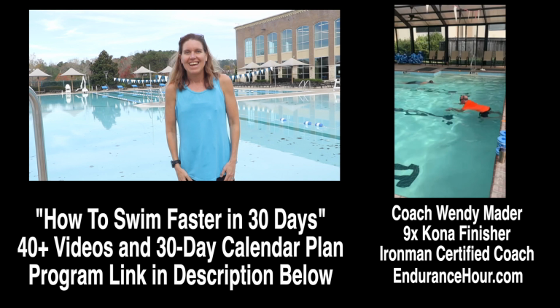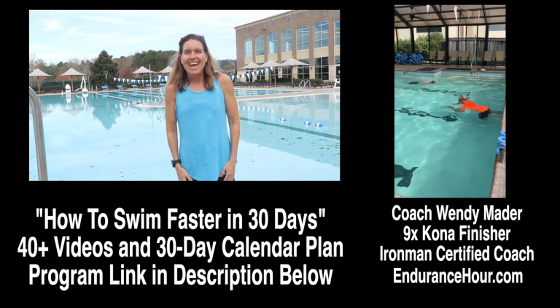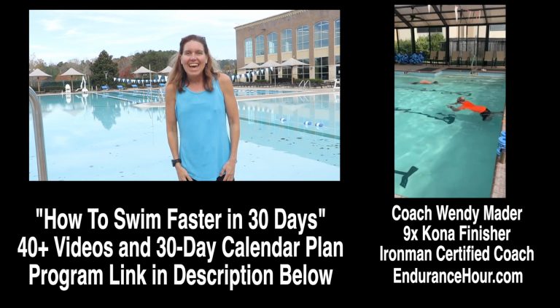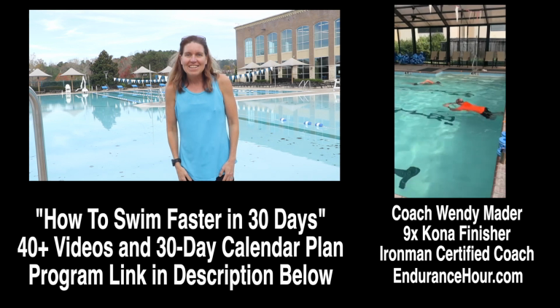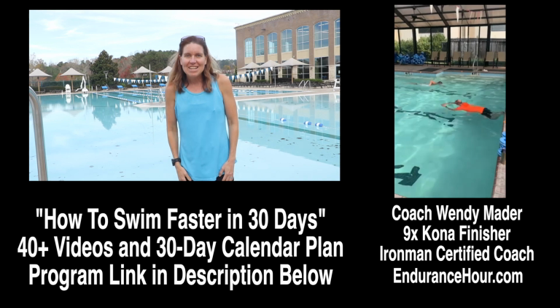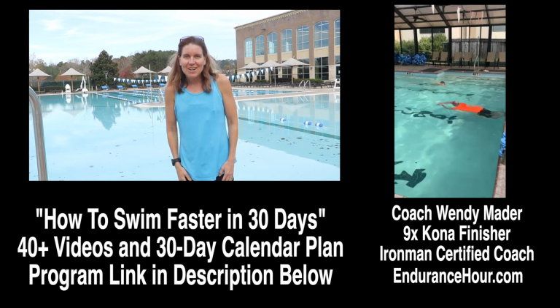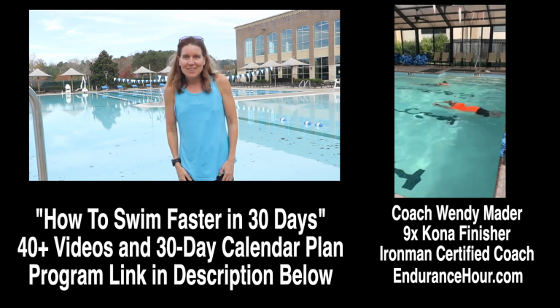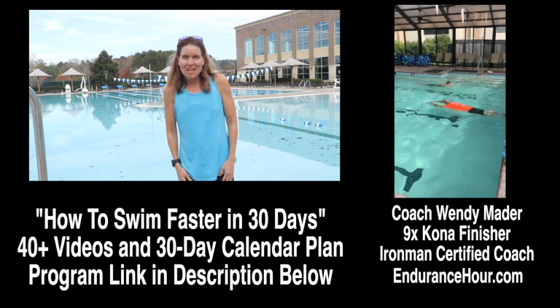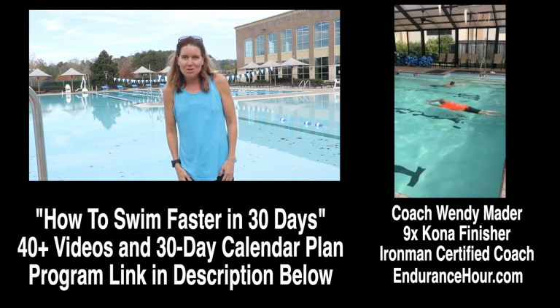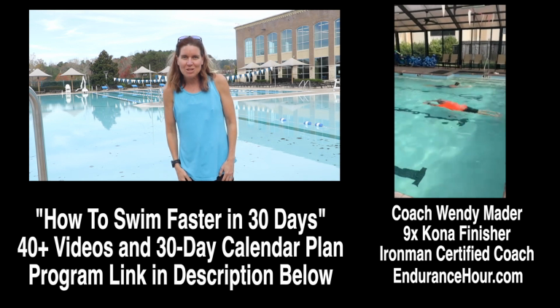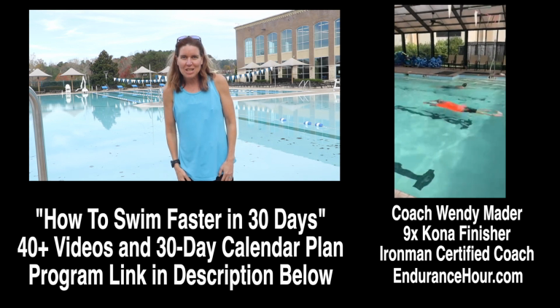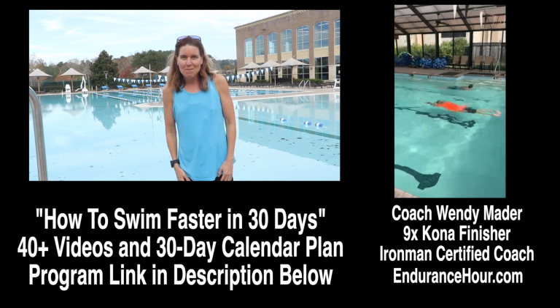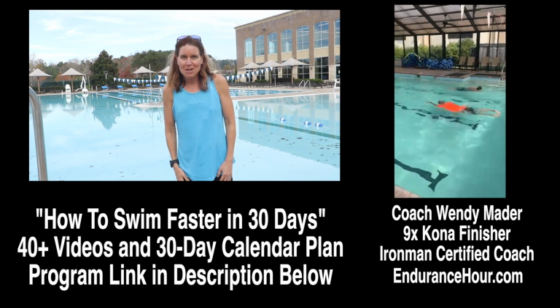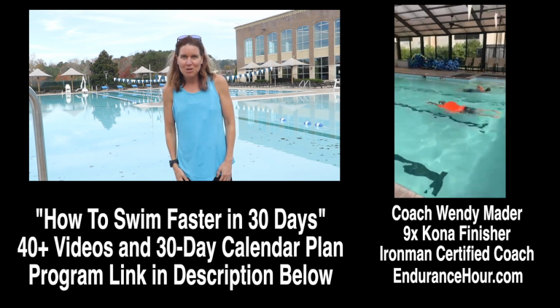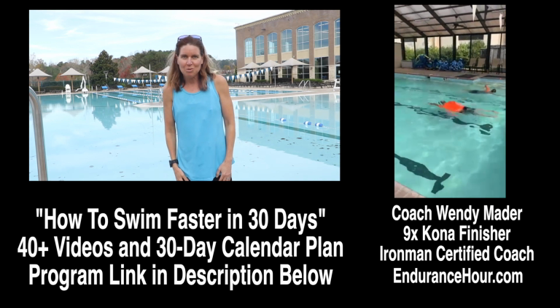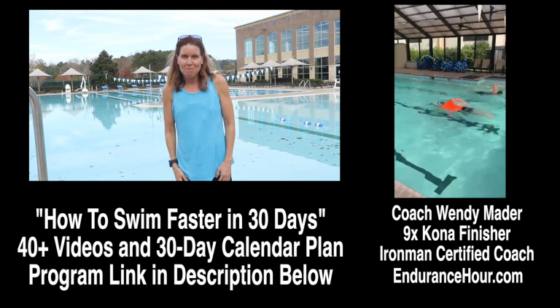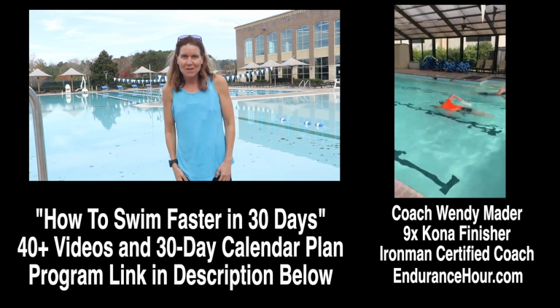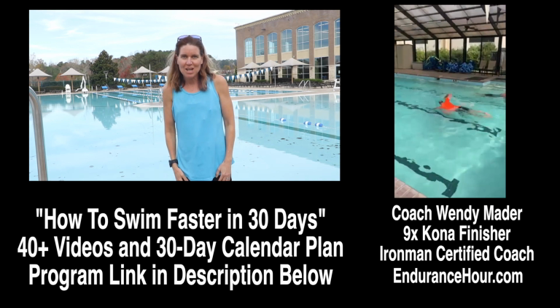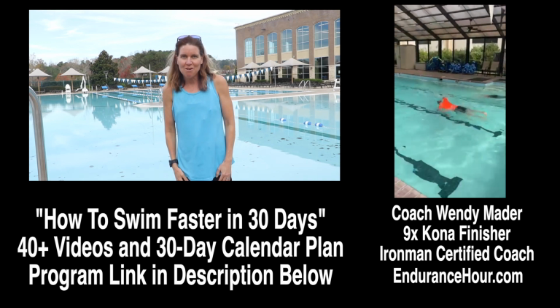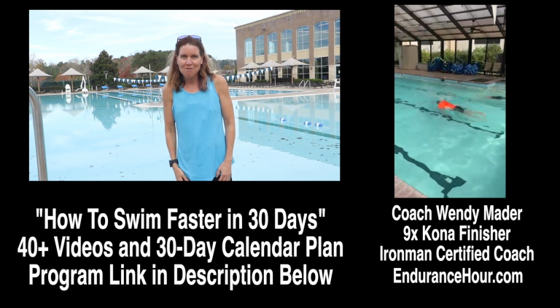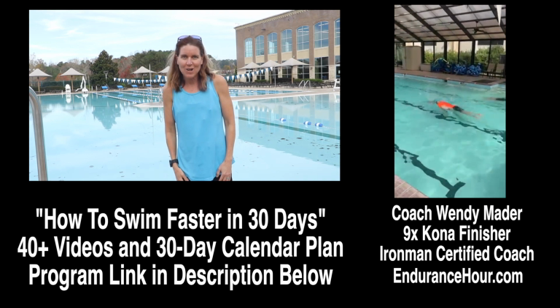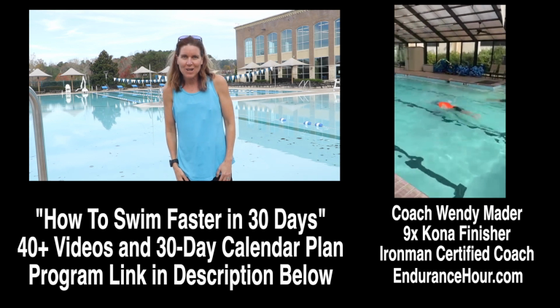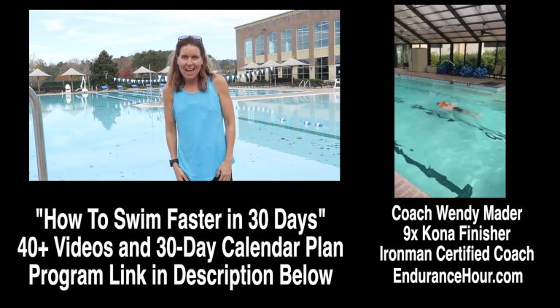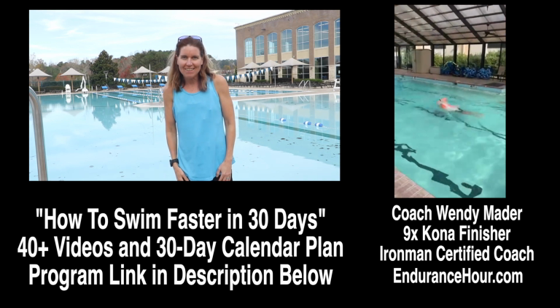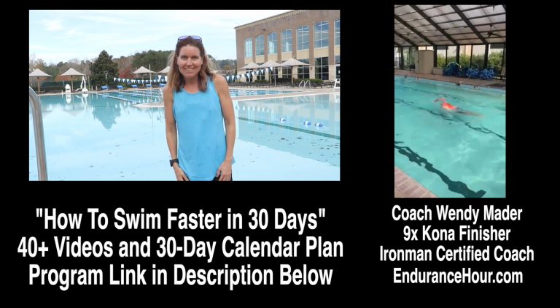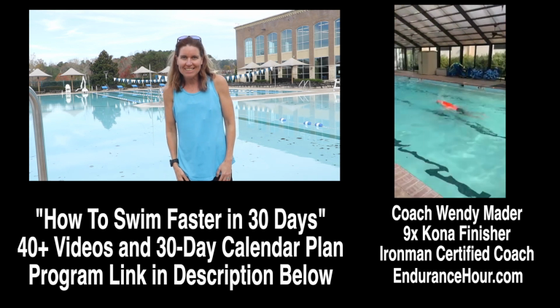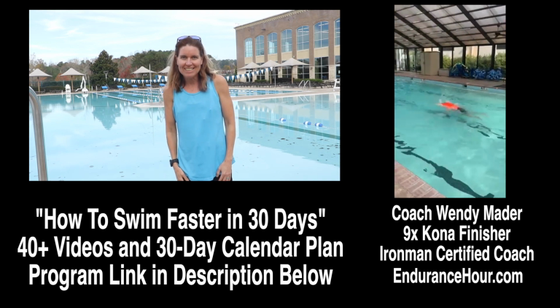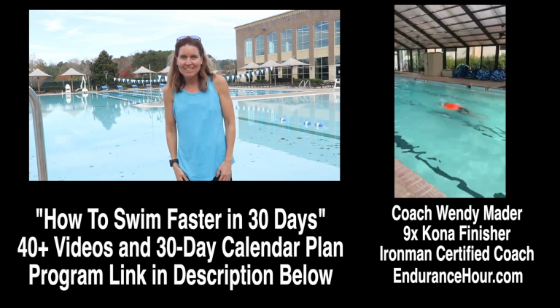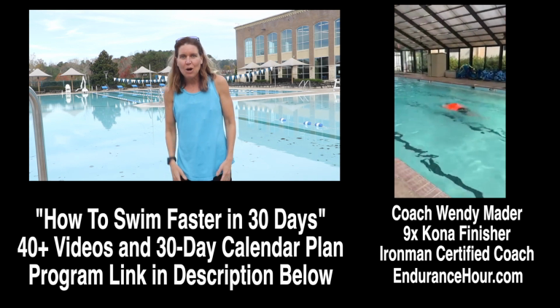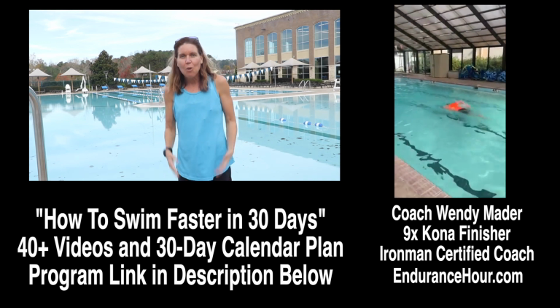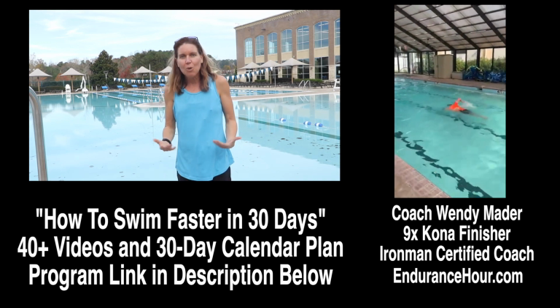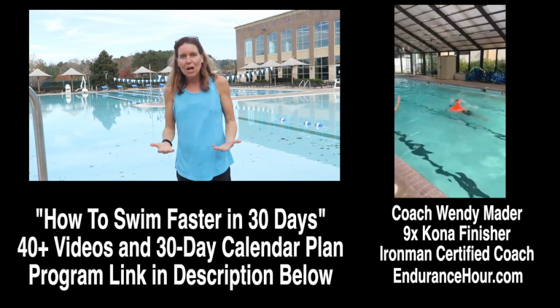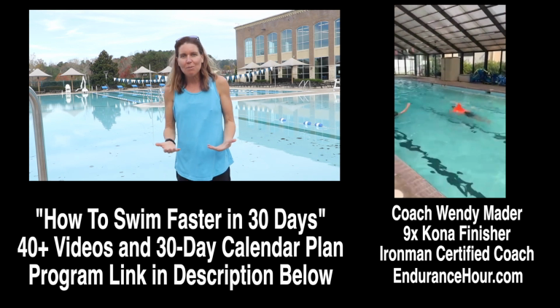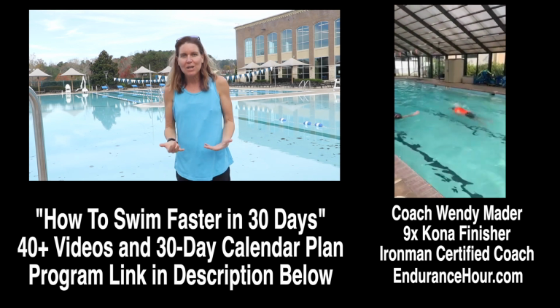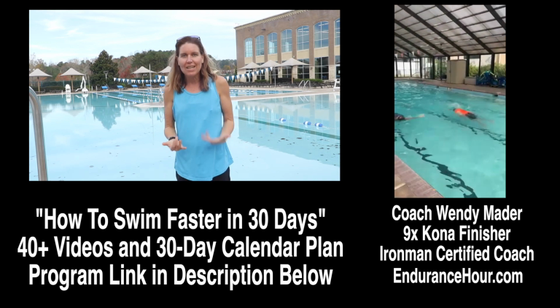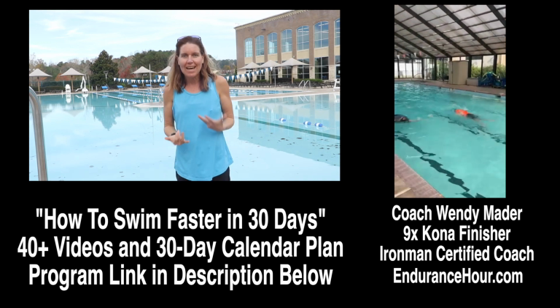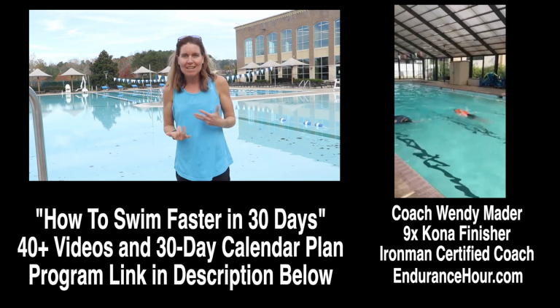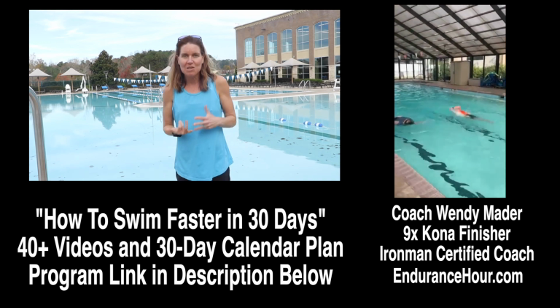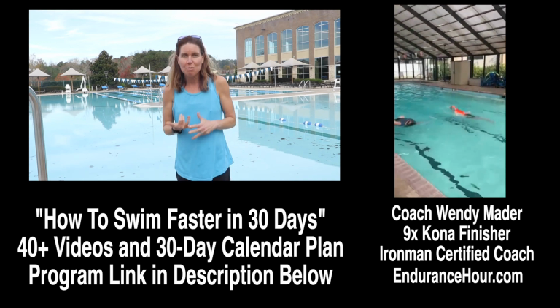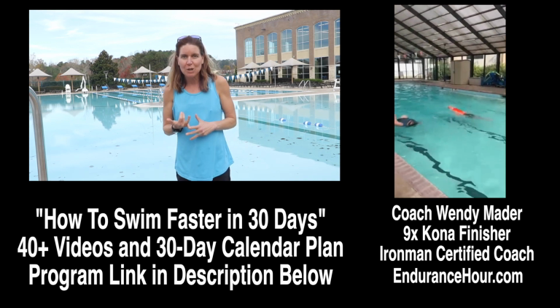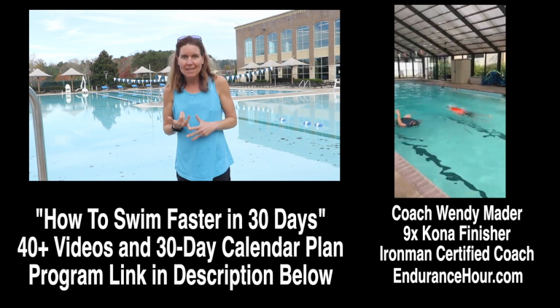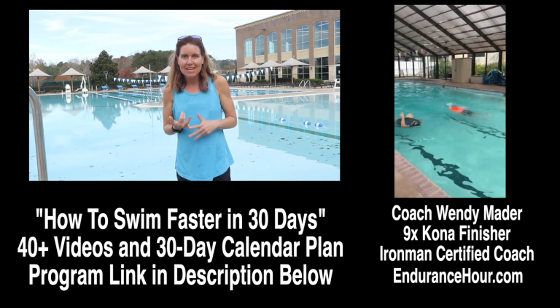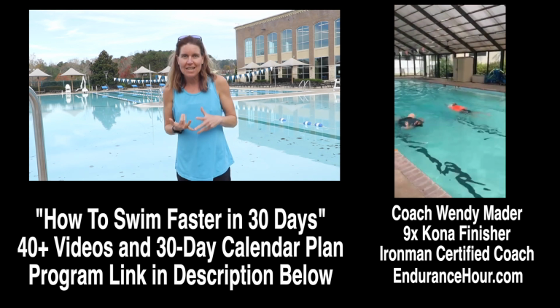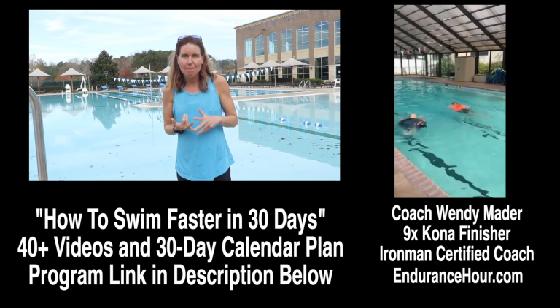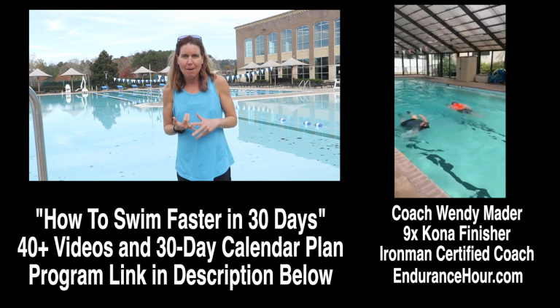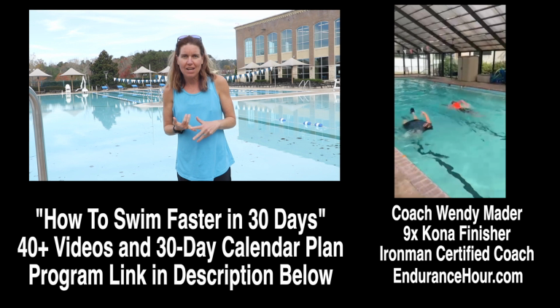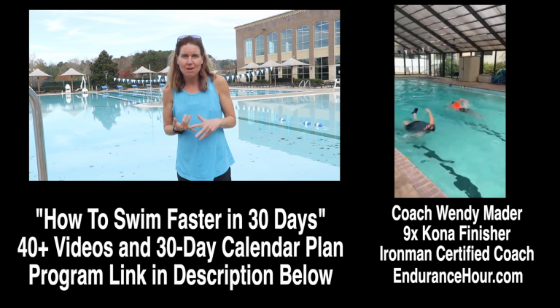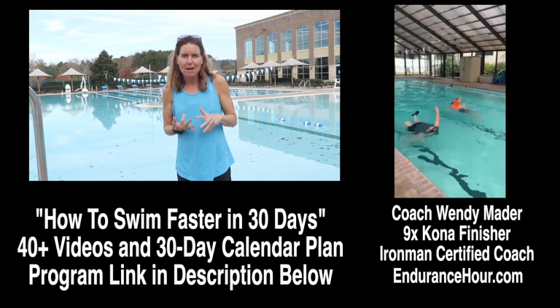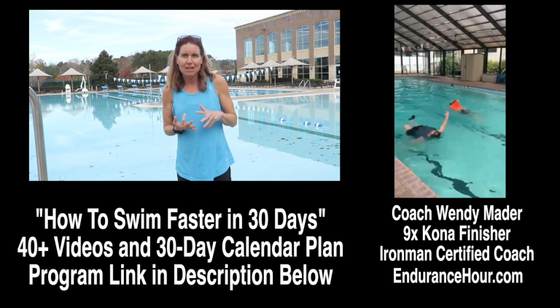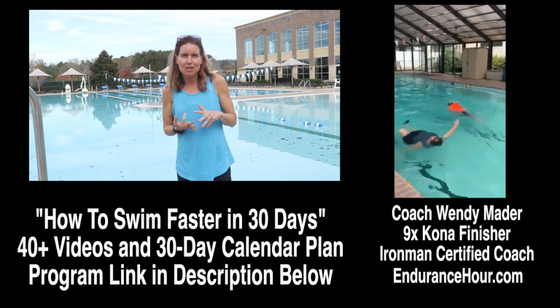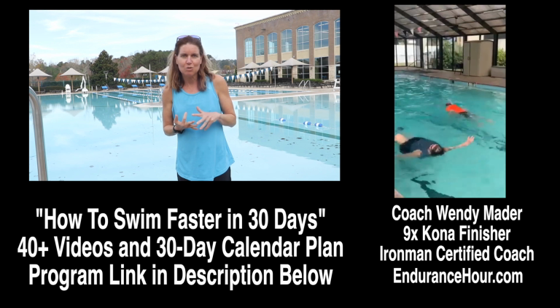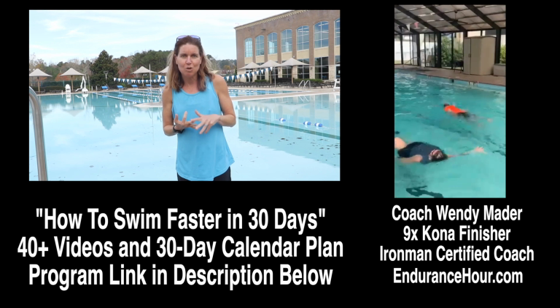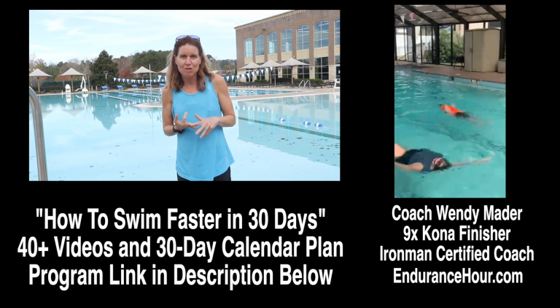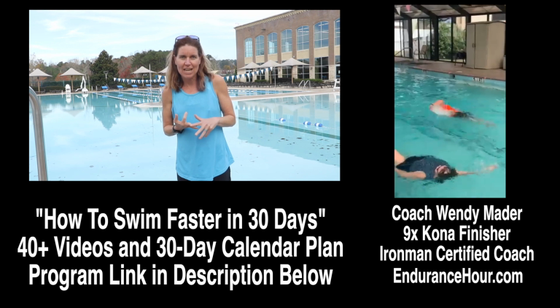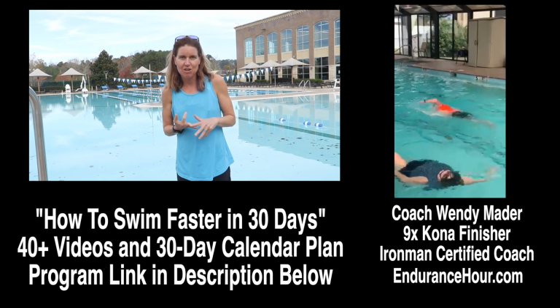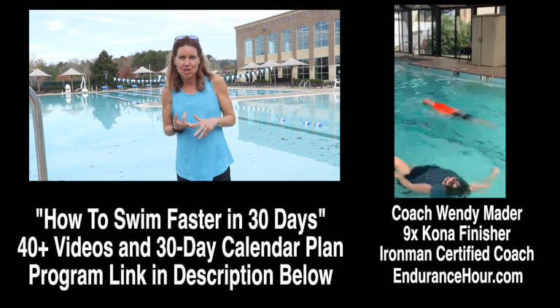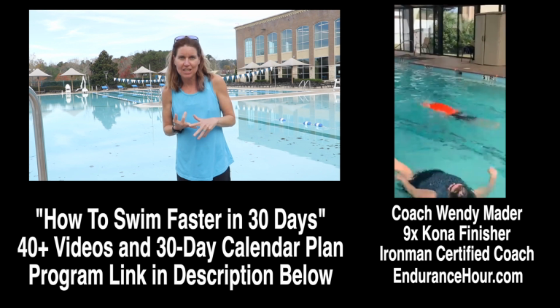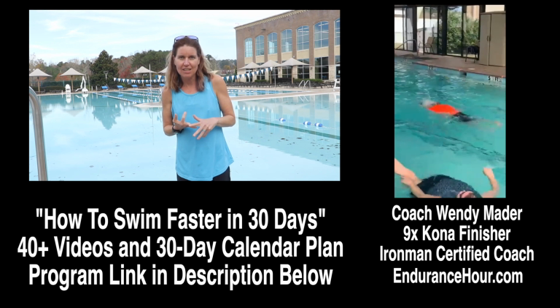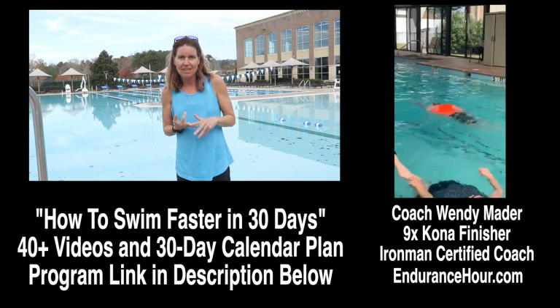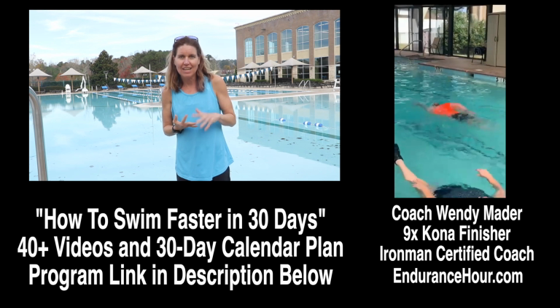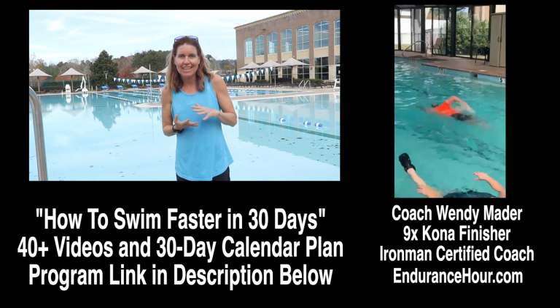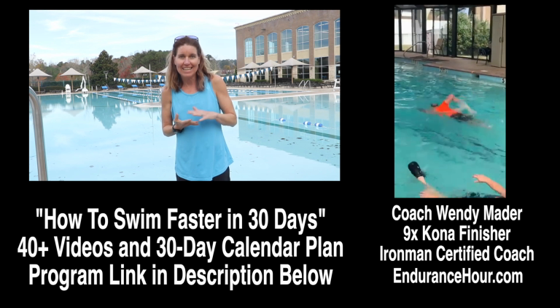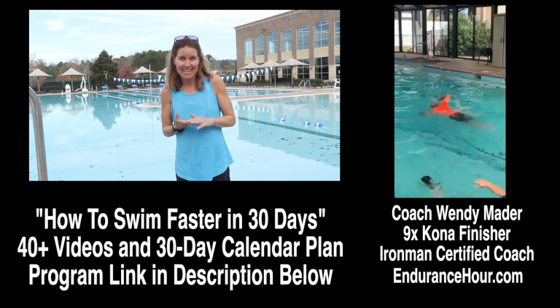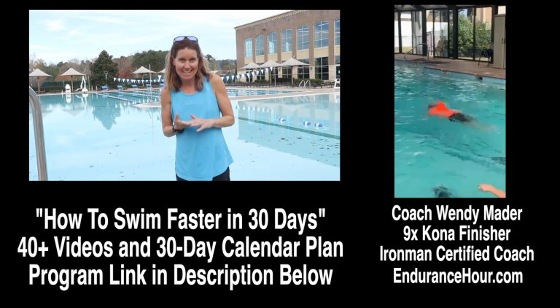Hey Derek, thanks for sending me your swim video for analysis. What I'm looking at is breathing, body balance, rotation, and kick.